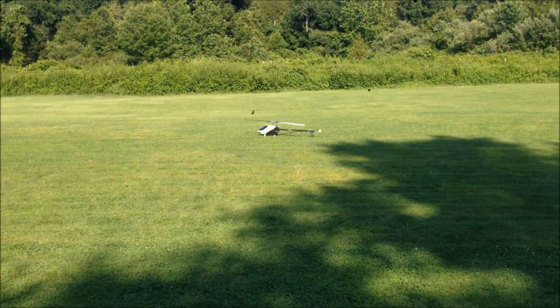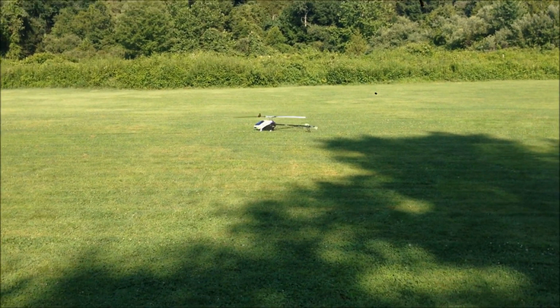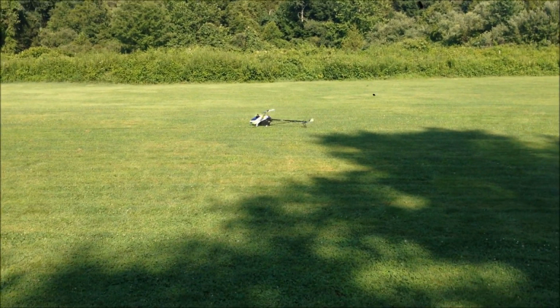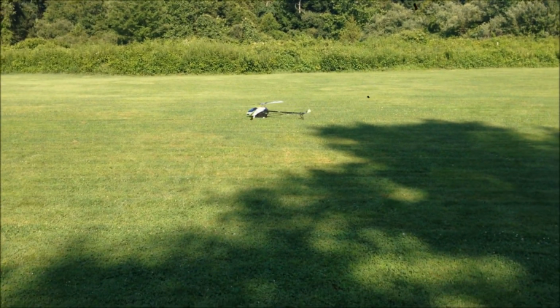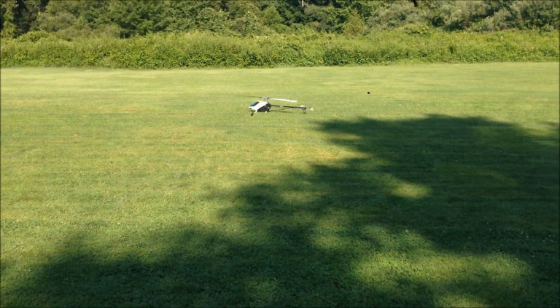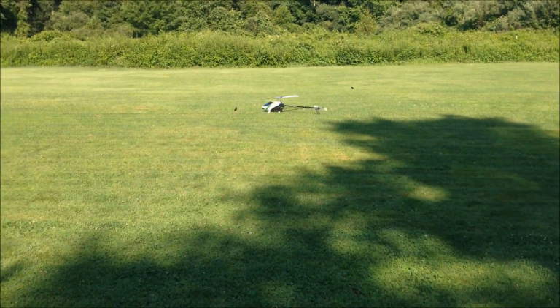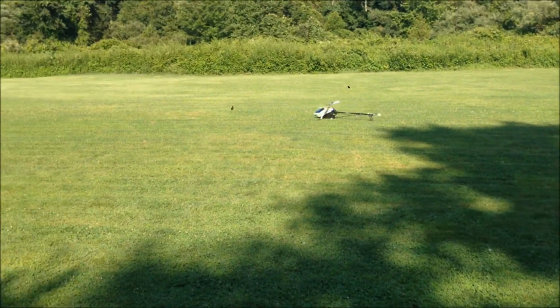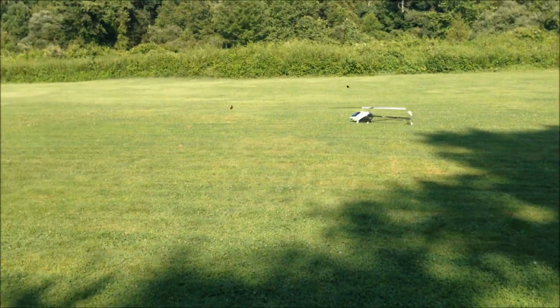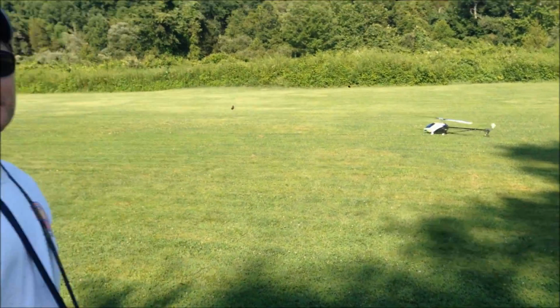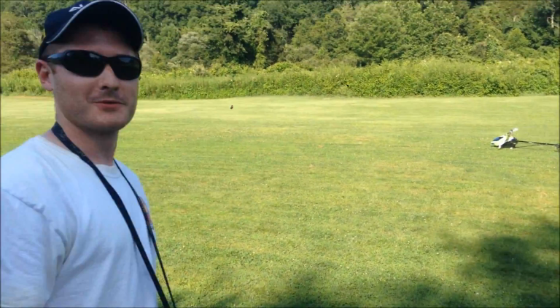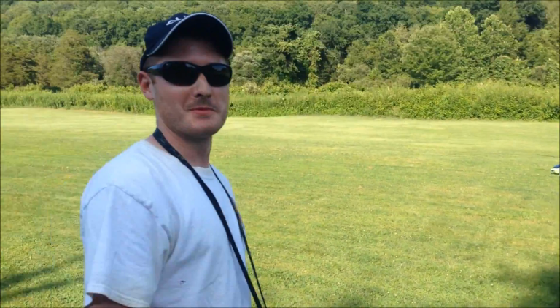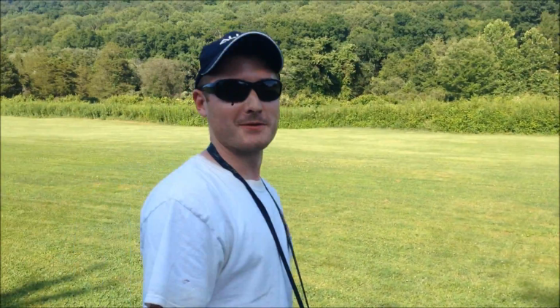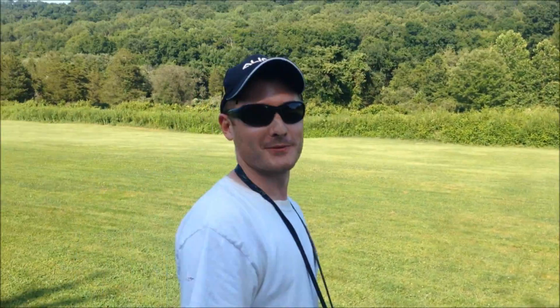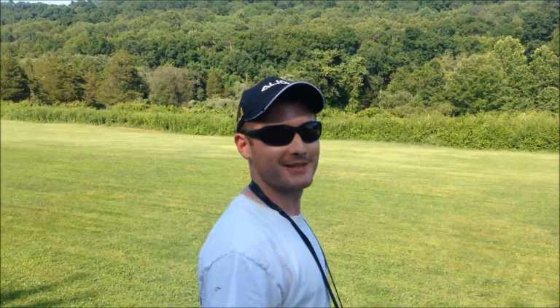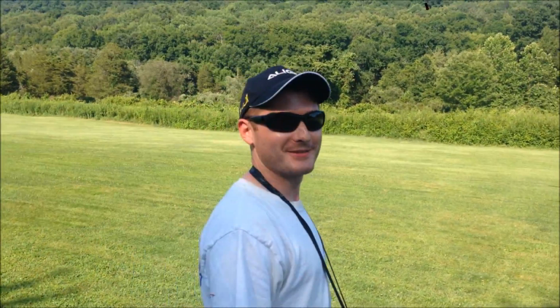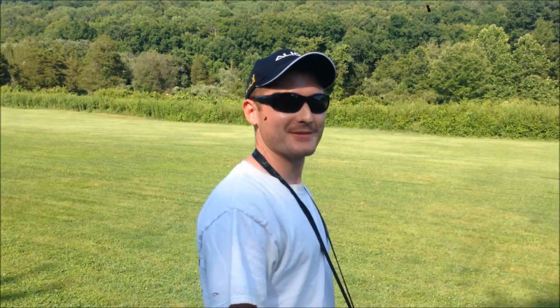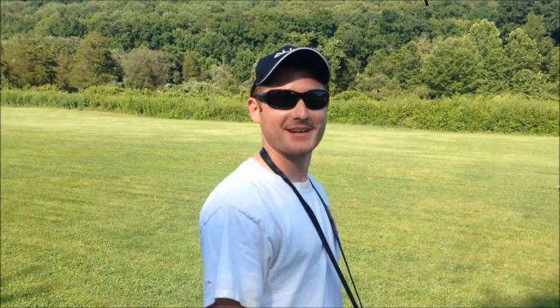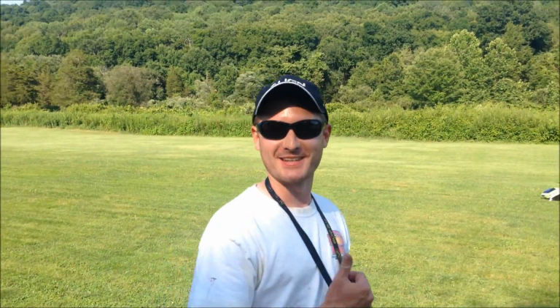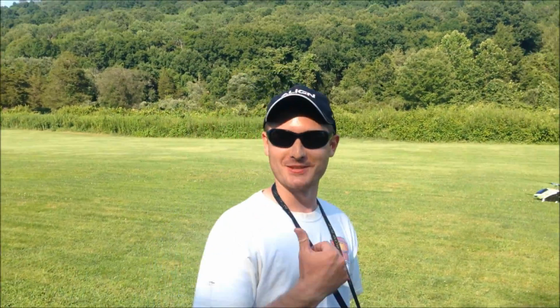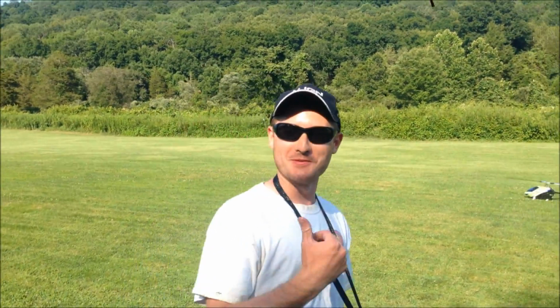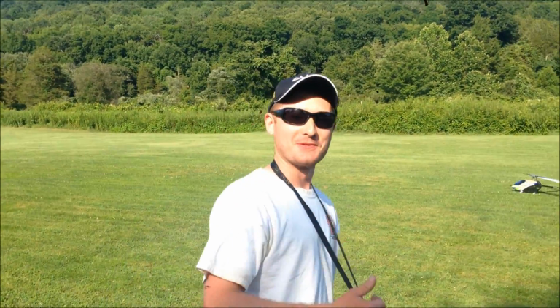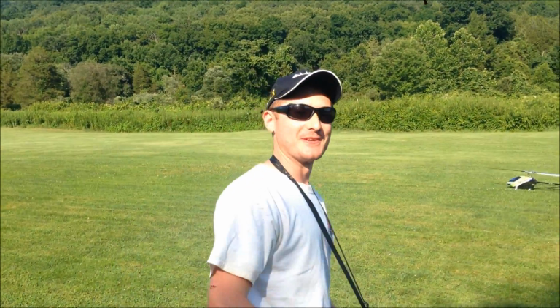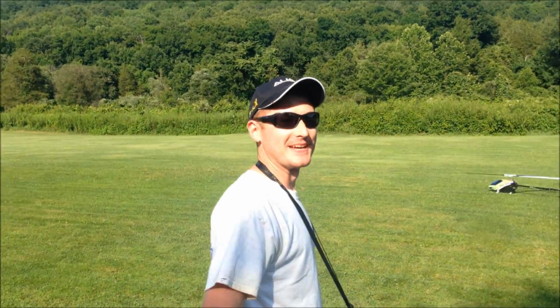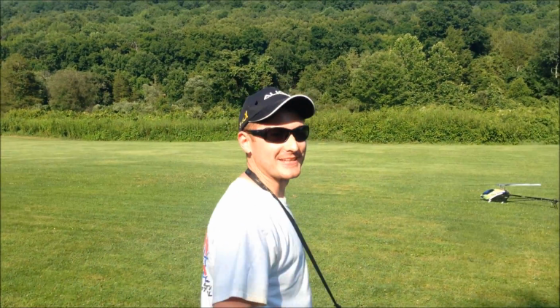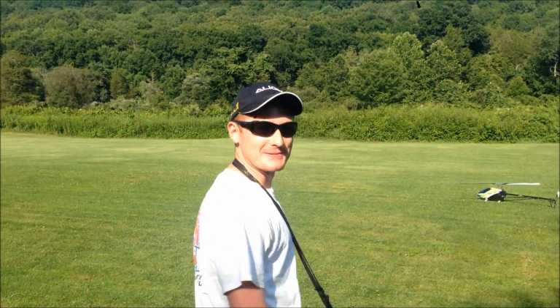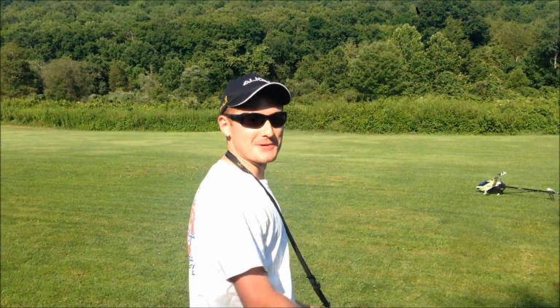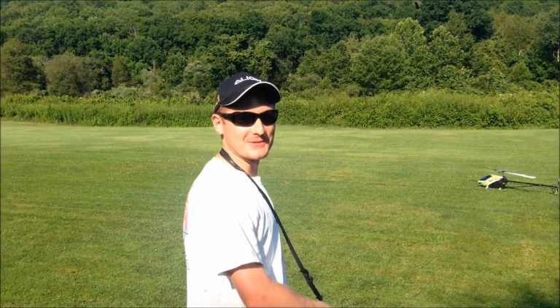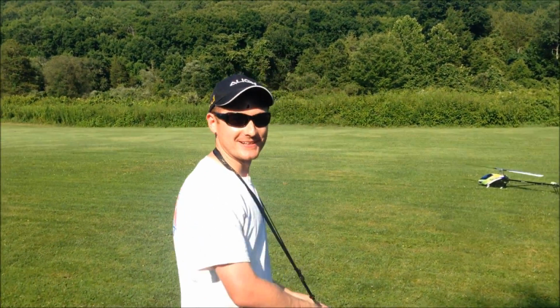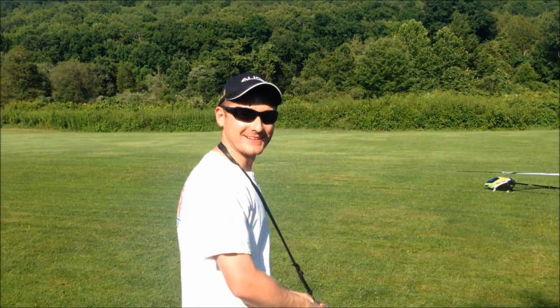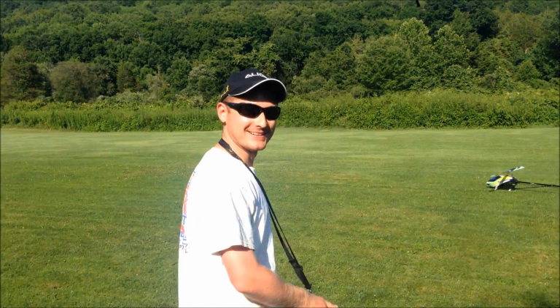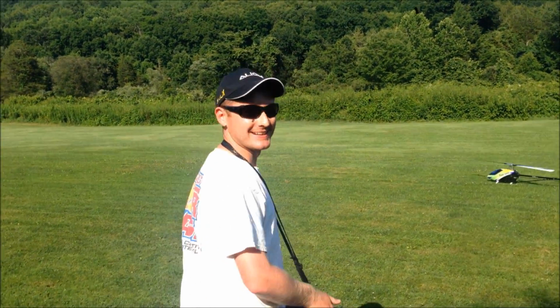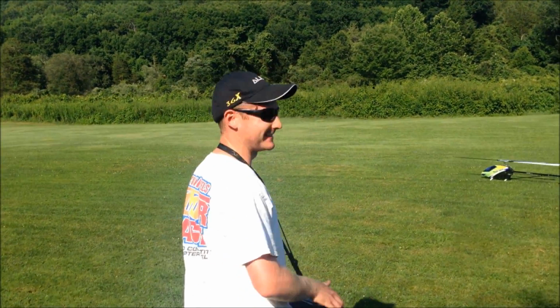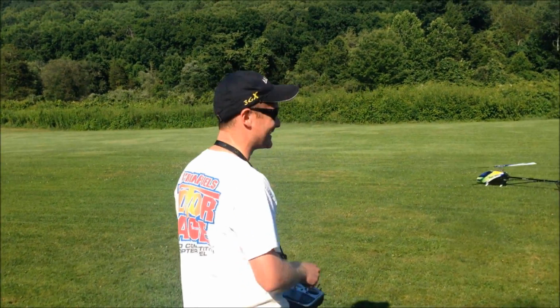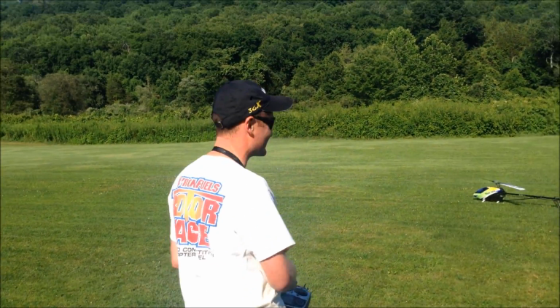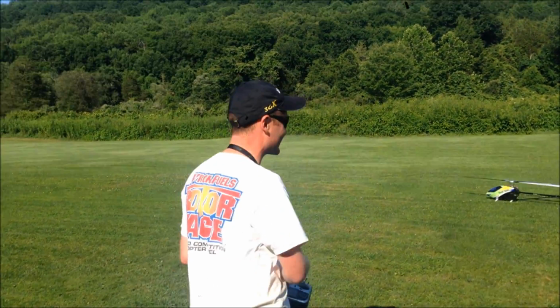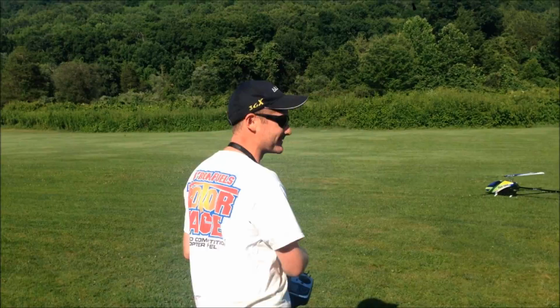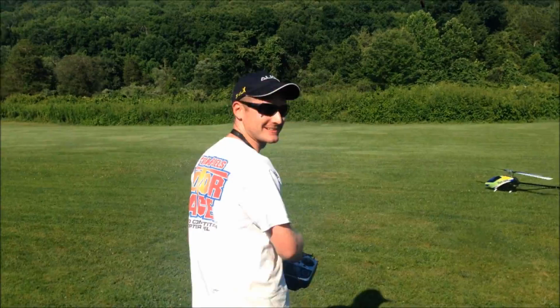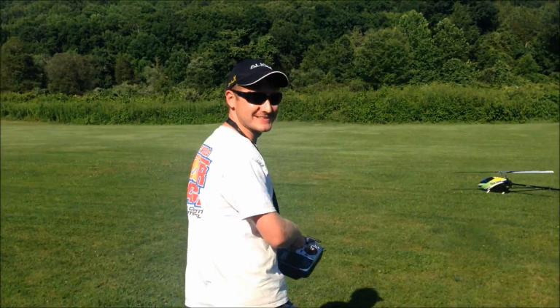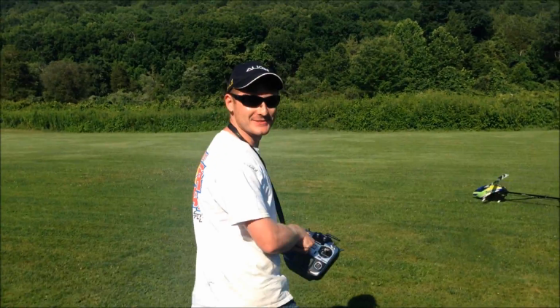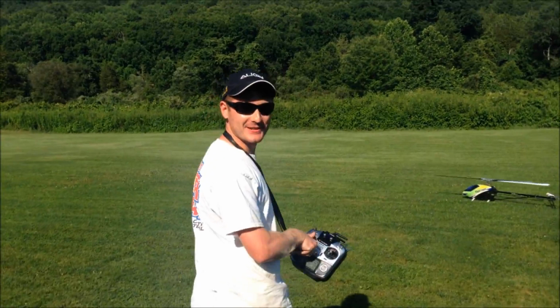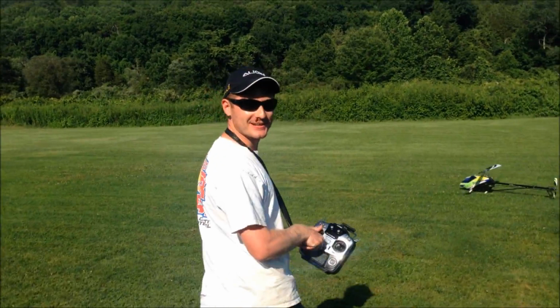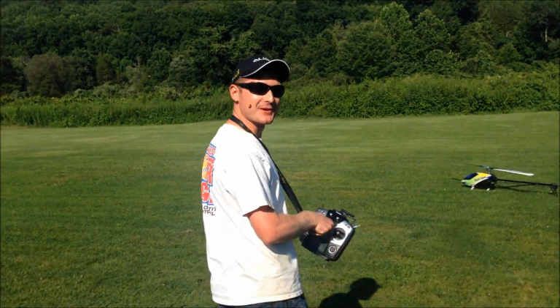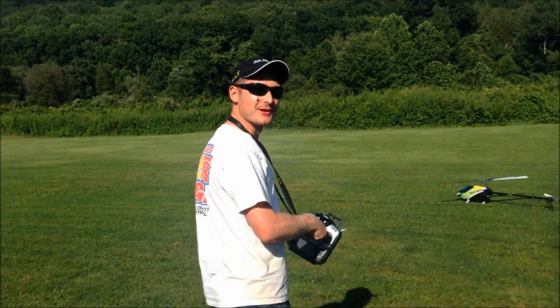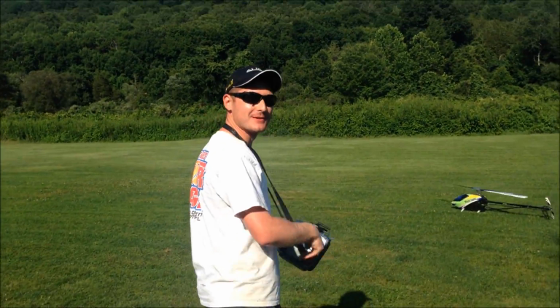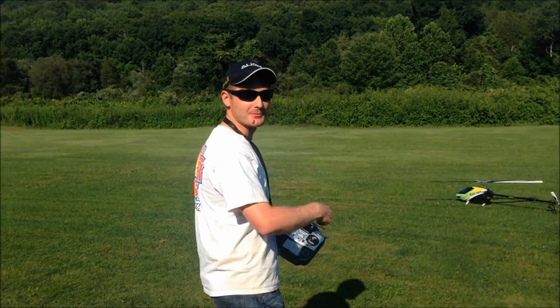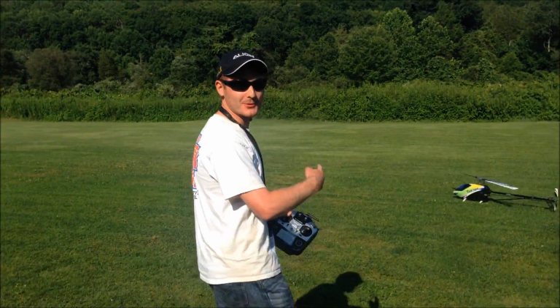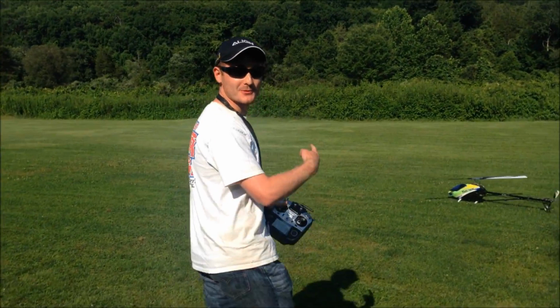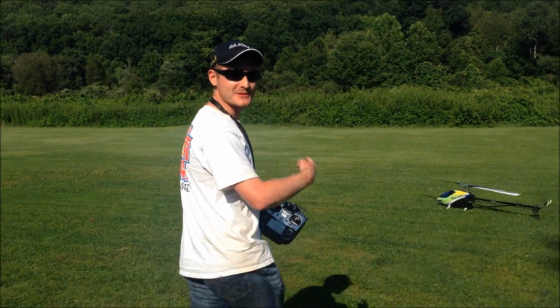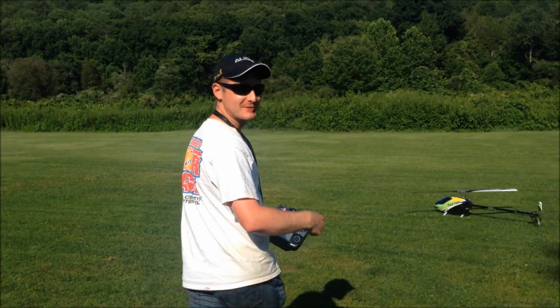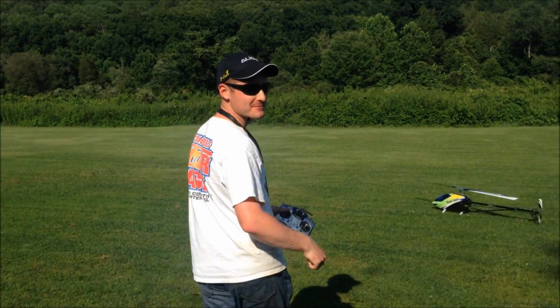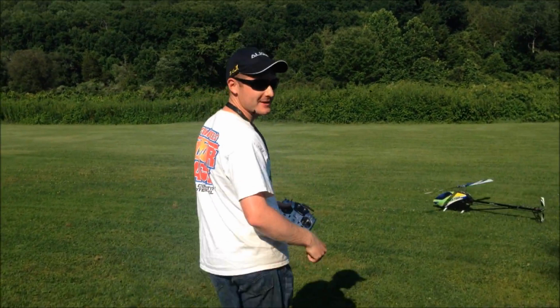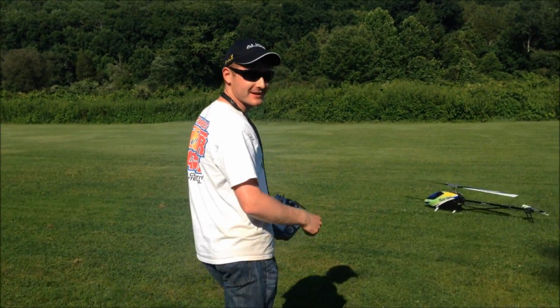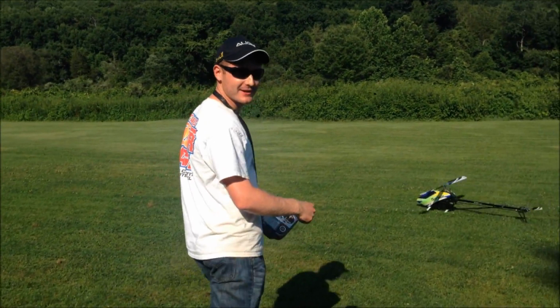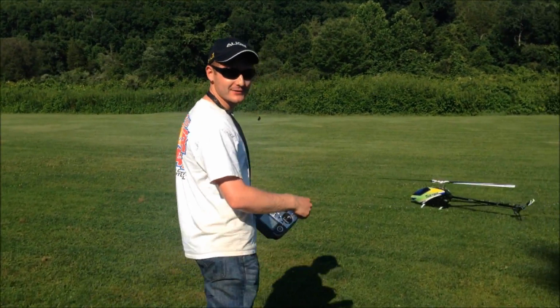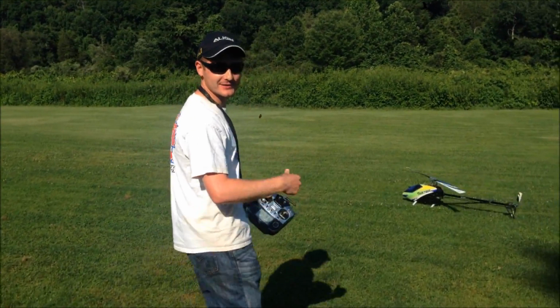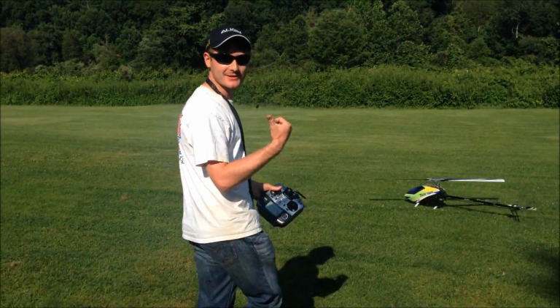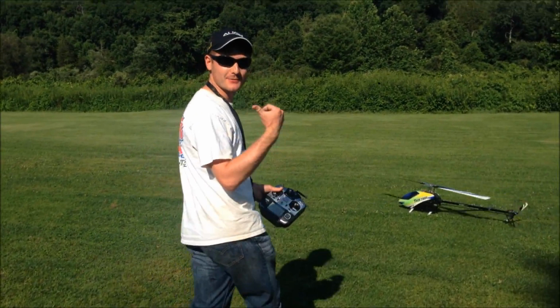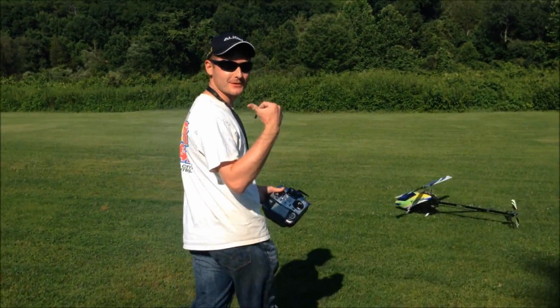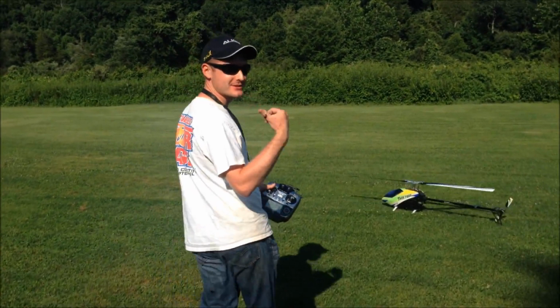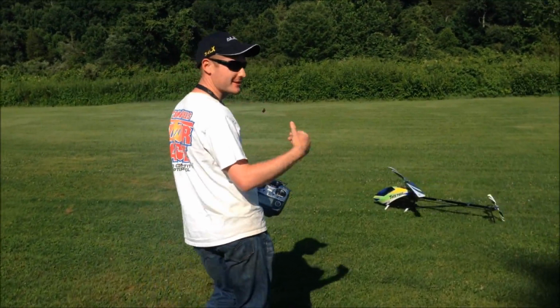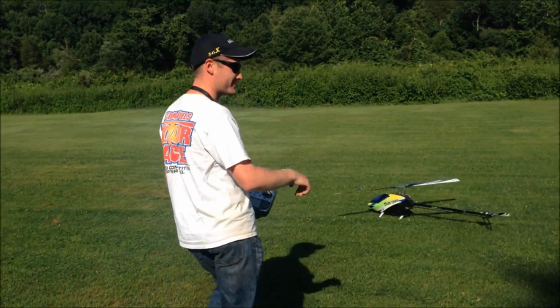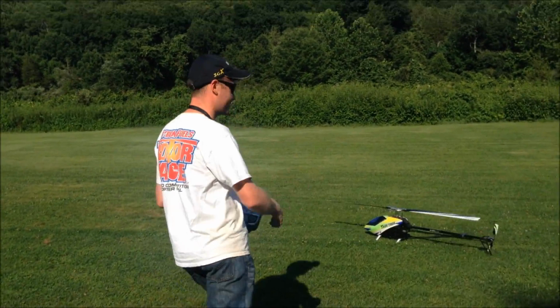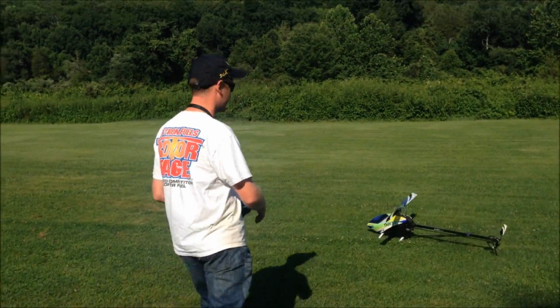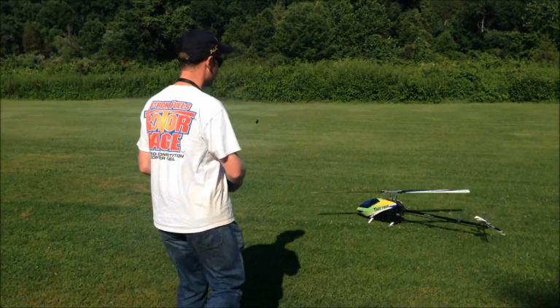Okay, so that was our three-minute flight. We got a little bit of fan club over here, and now we're going to go ahead and pull the receiver pack out, and then we're going to charge it.